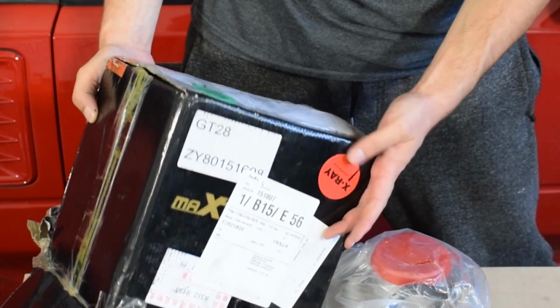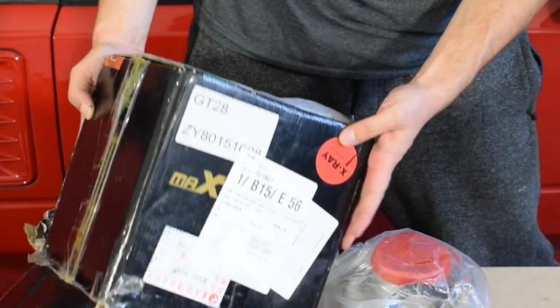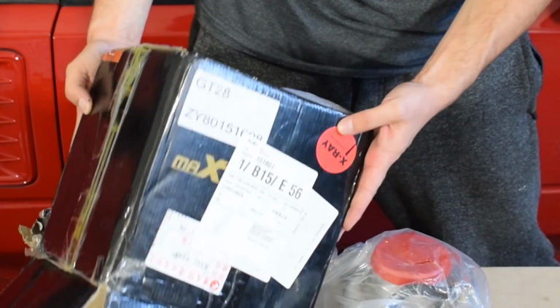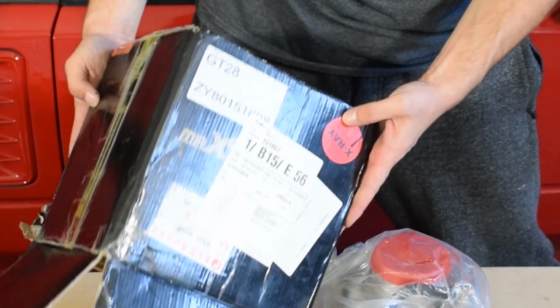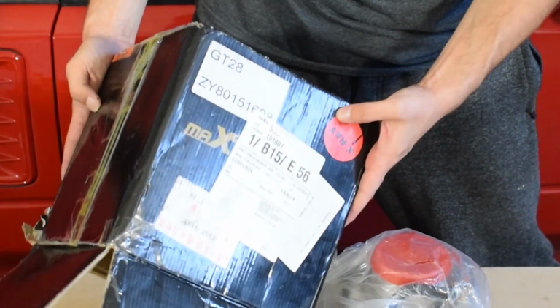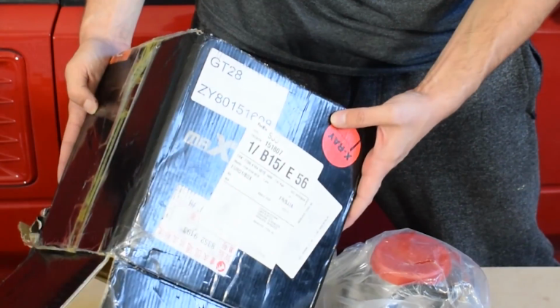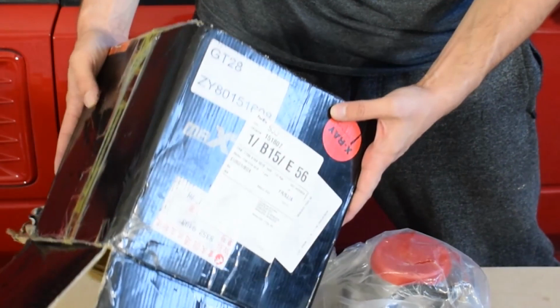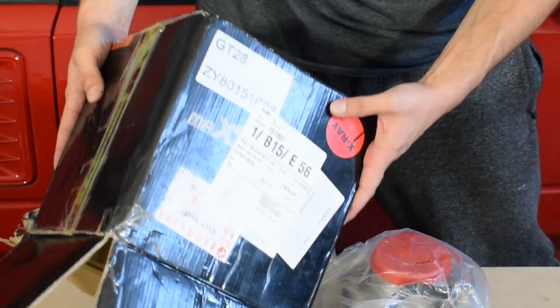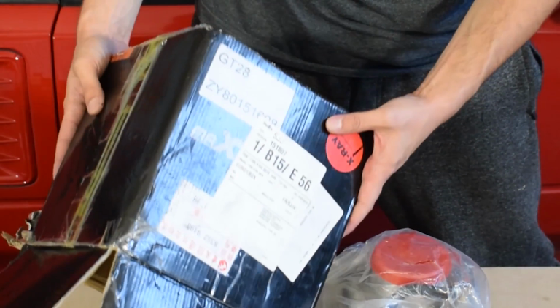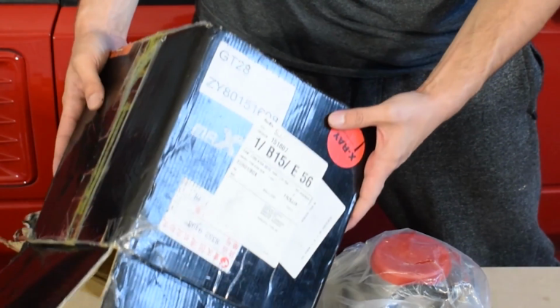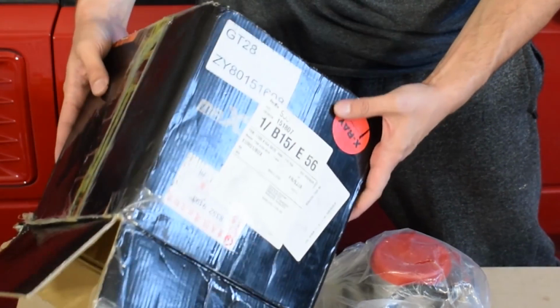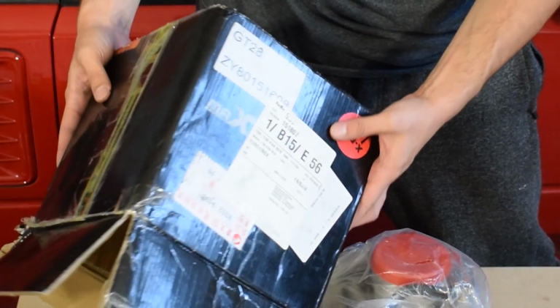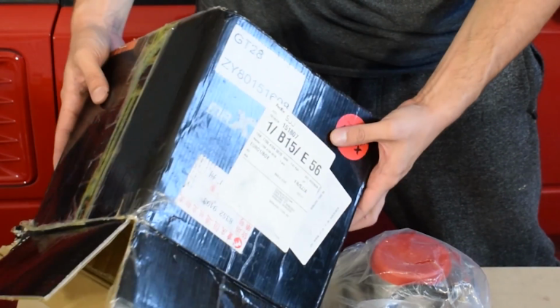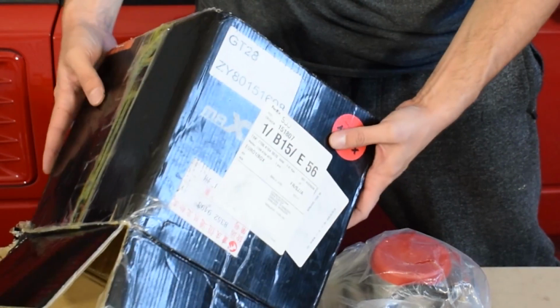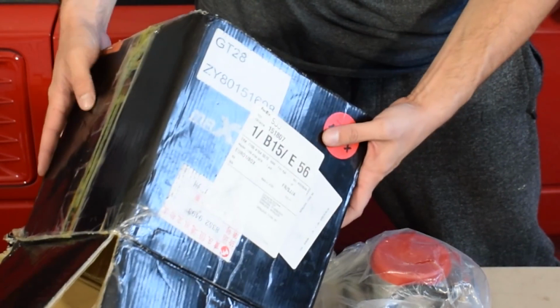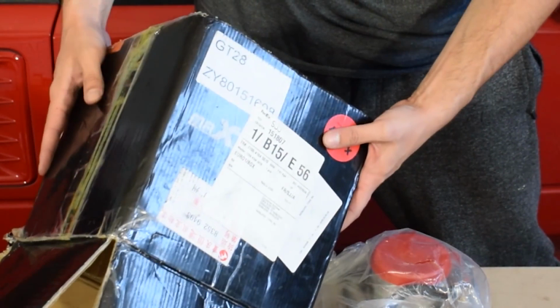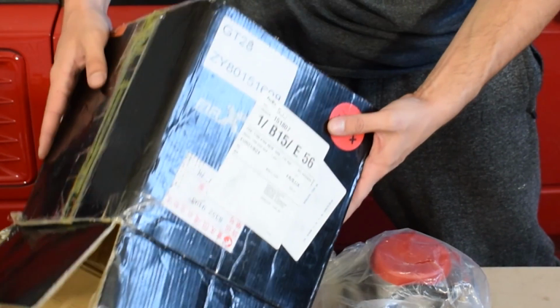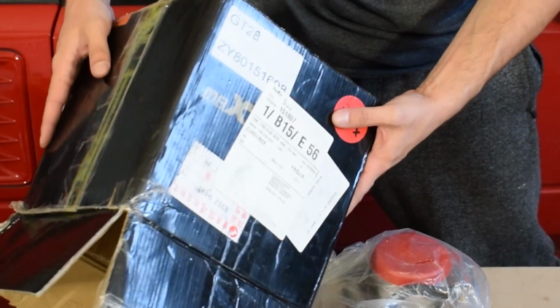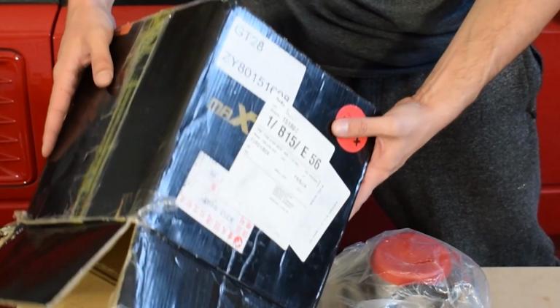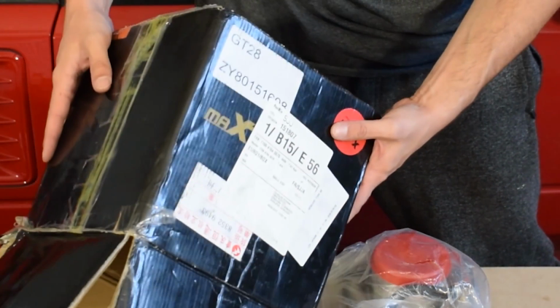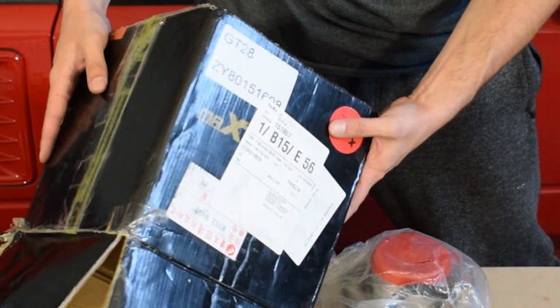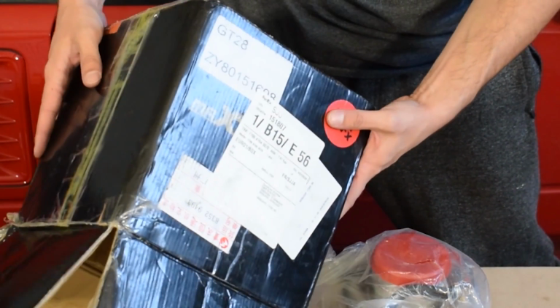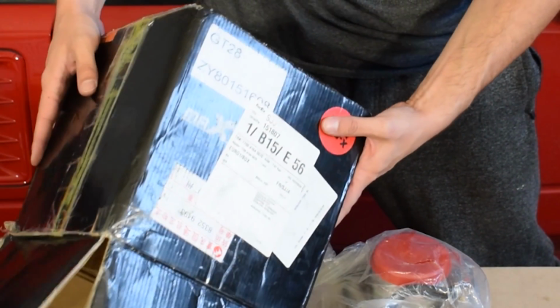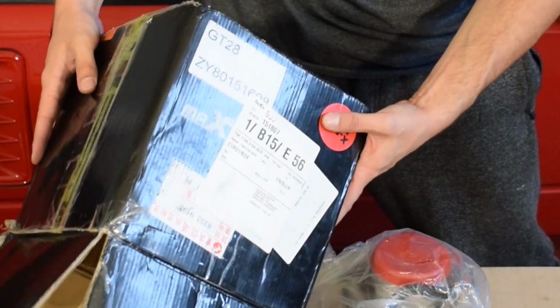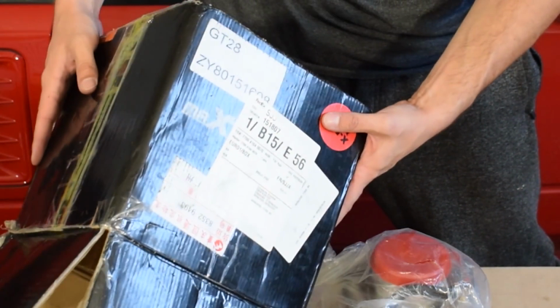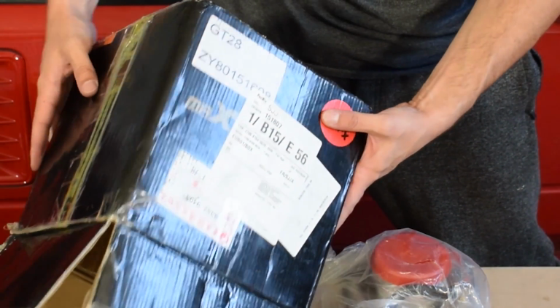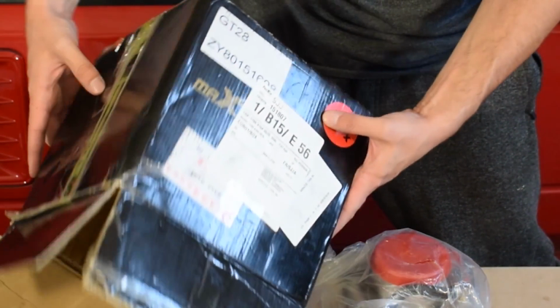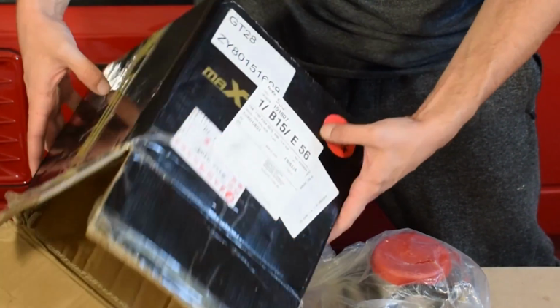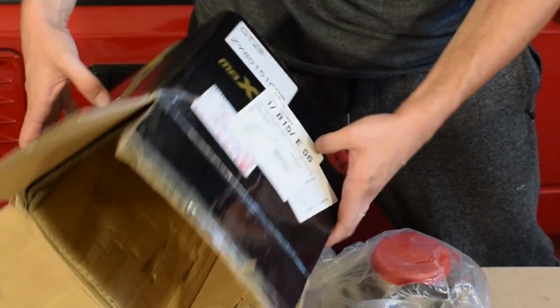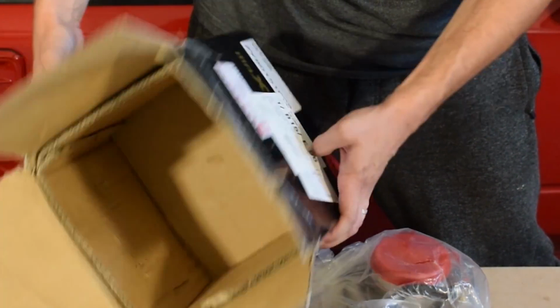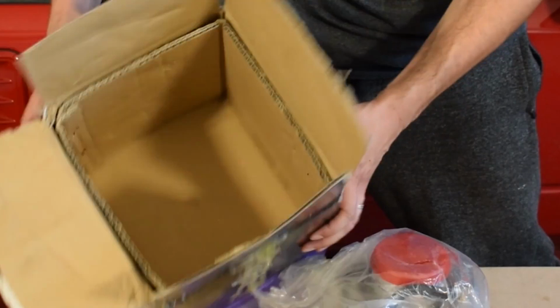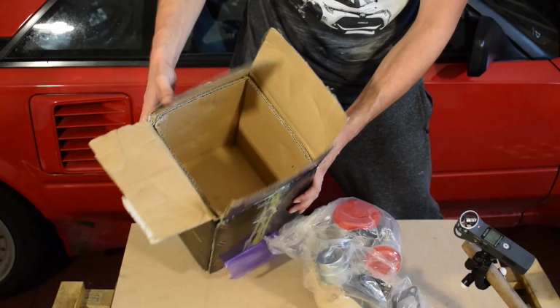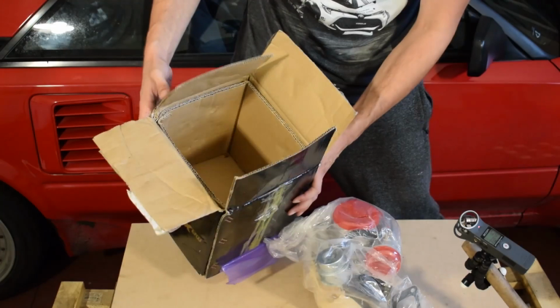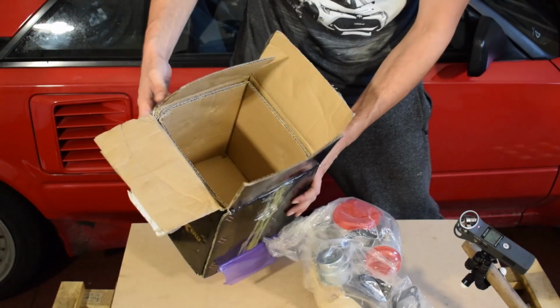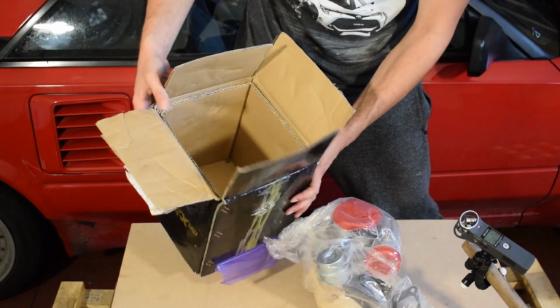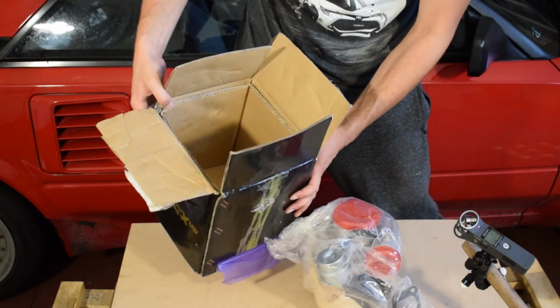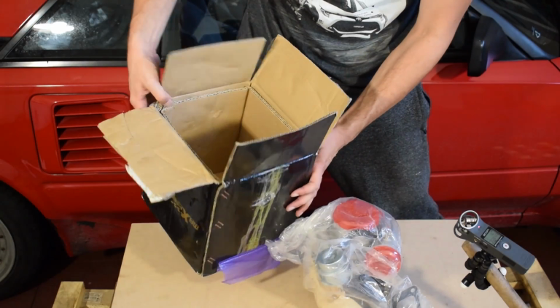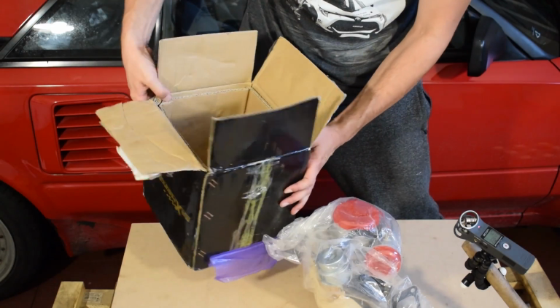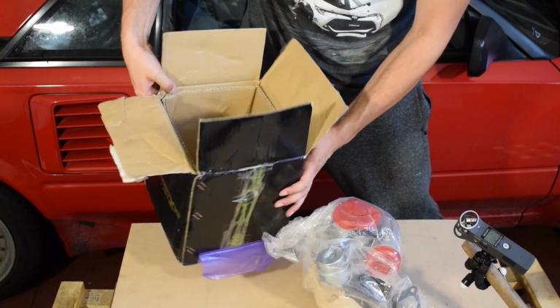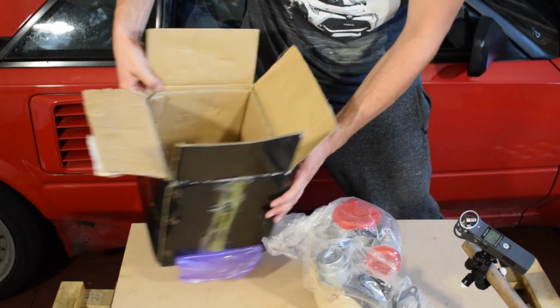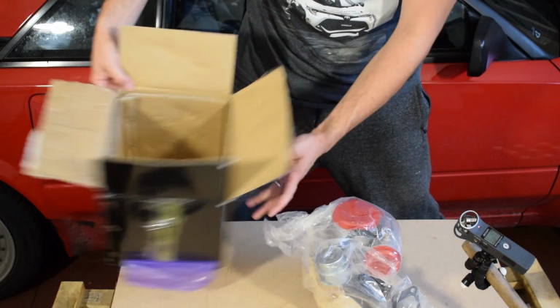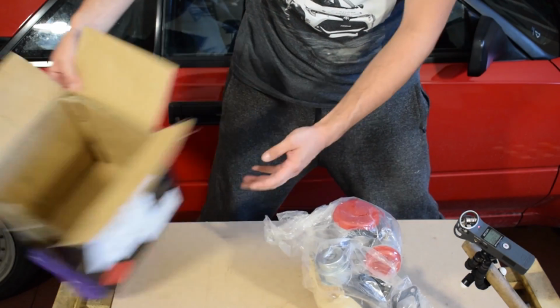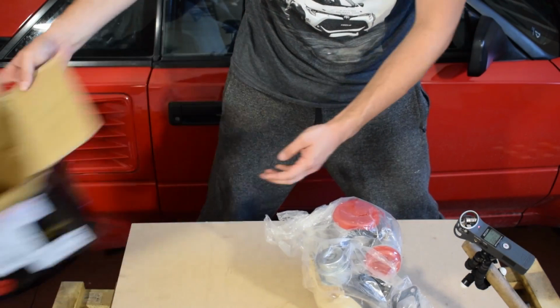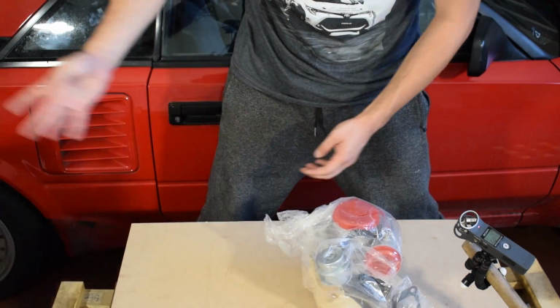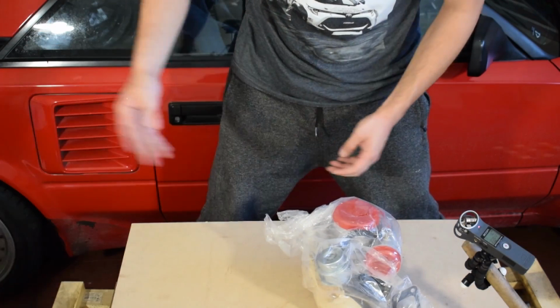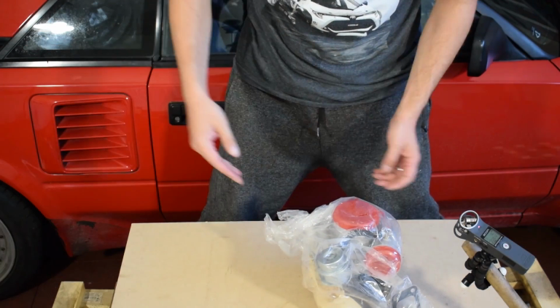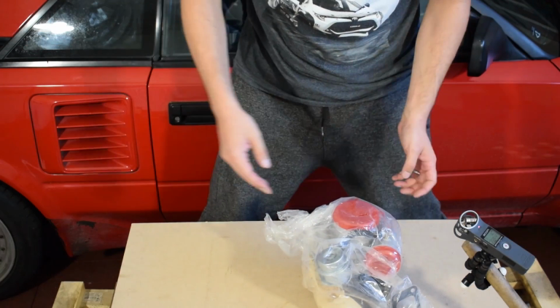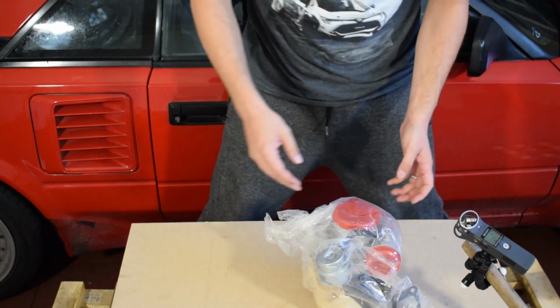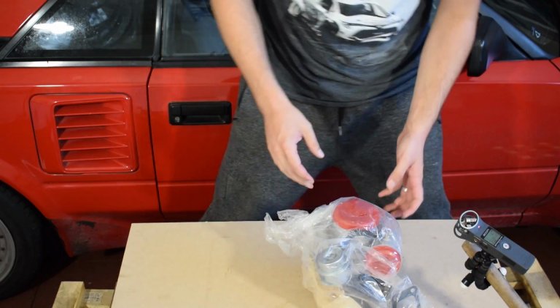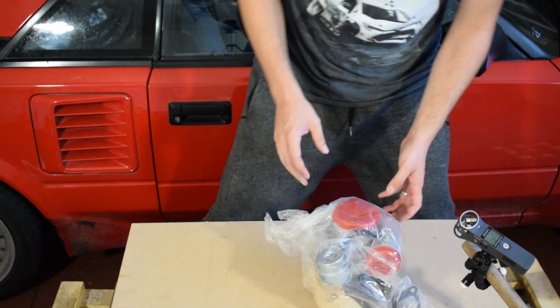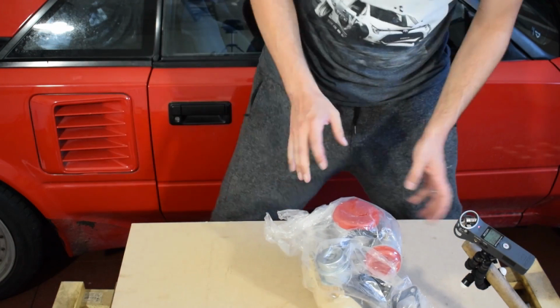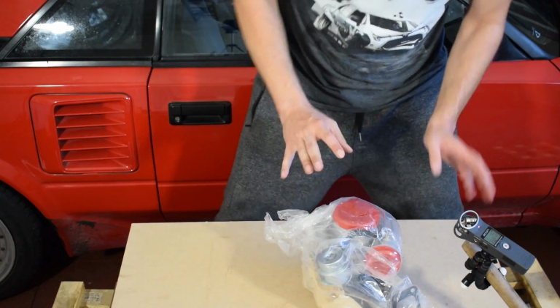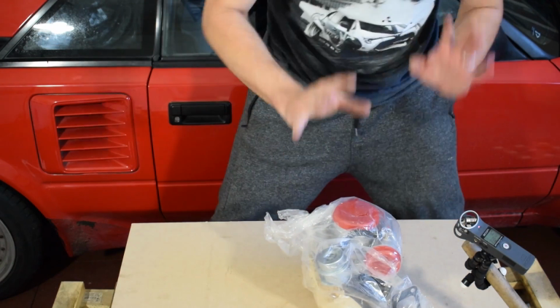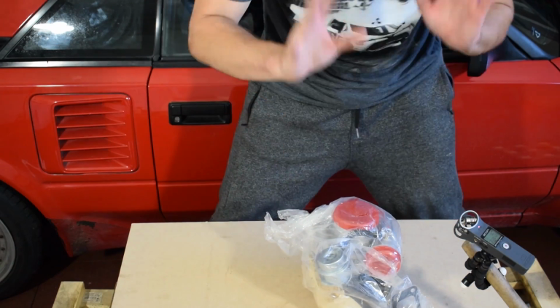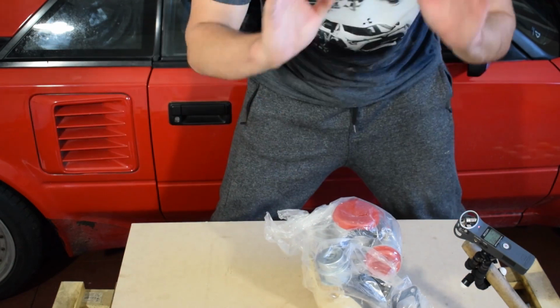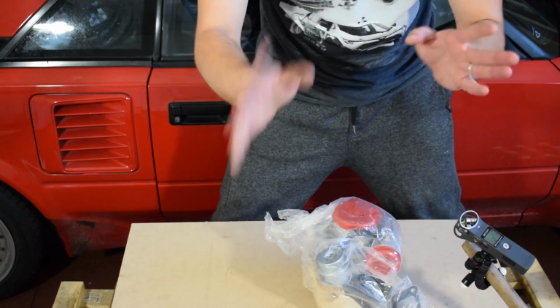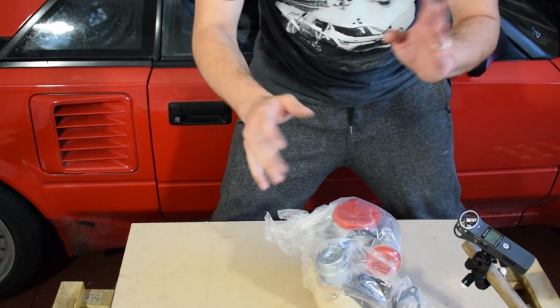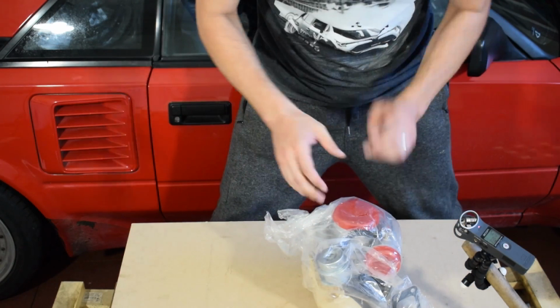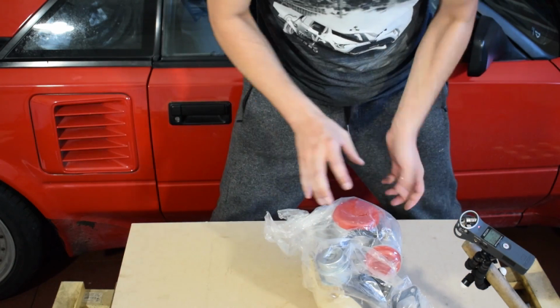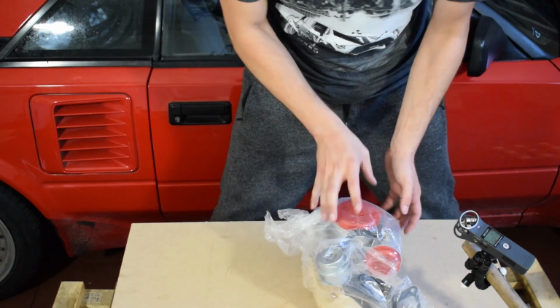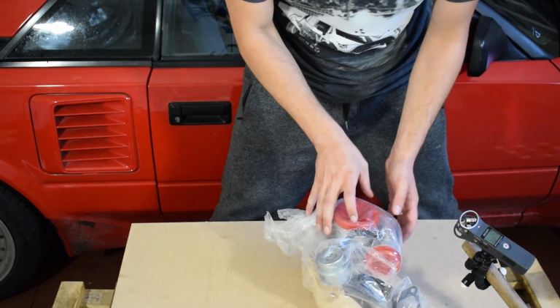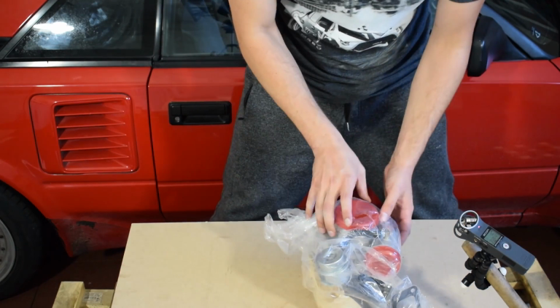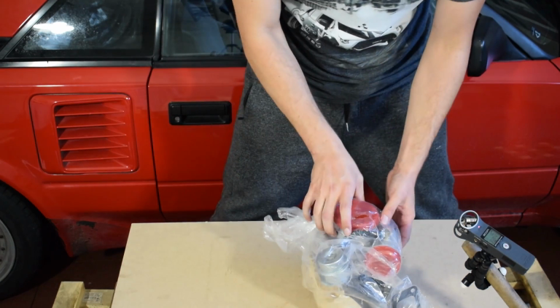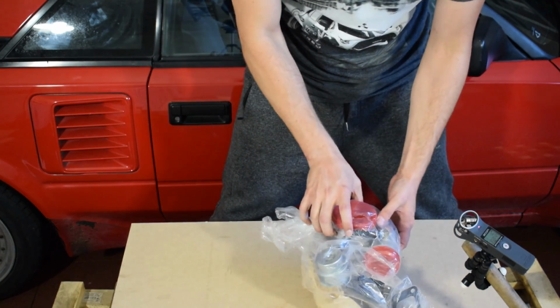It basically has the exact same specs as a Garrett GT28 turbo, minus some things which I will cover in the video.